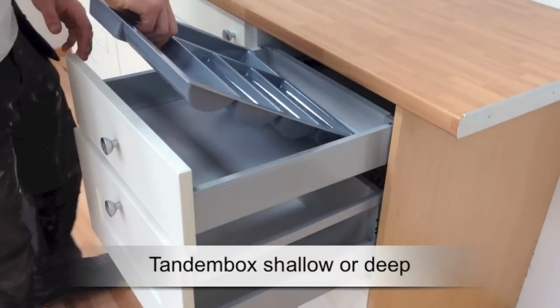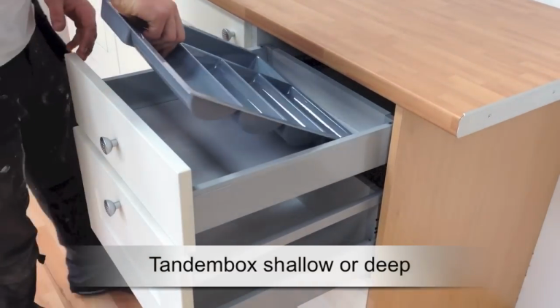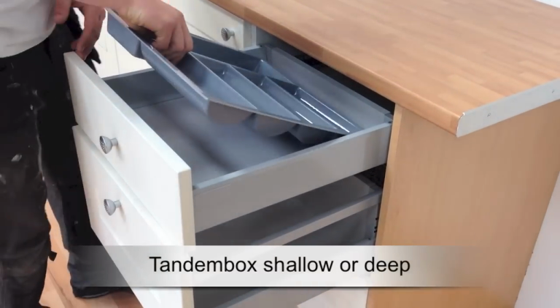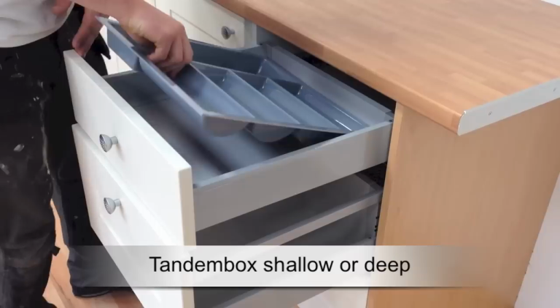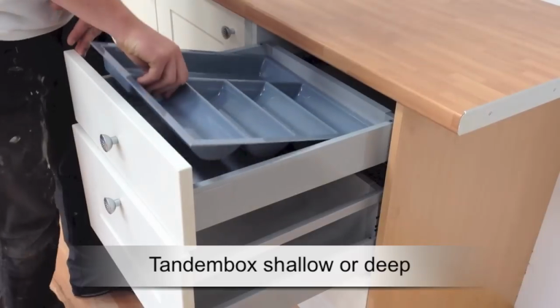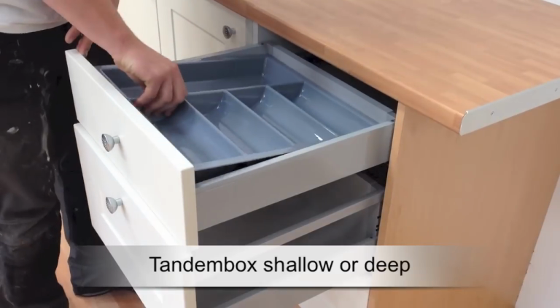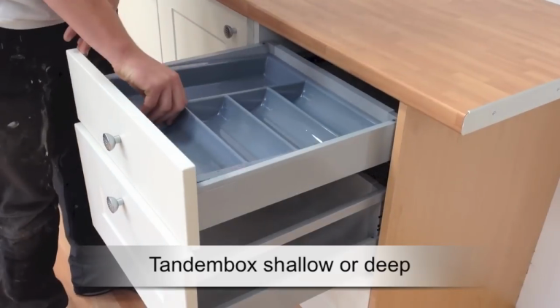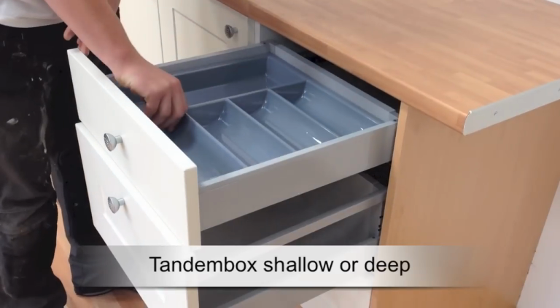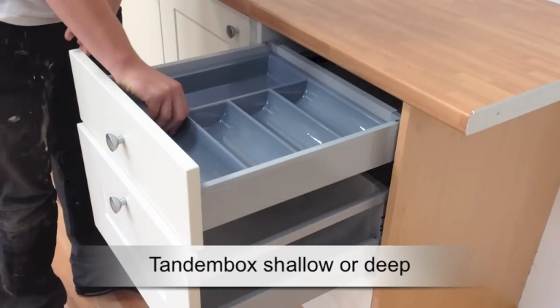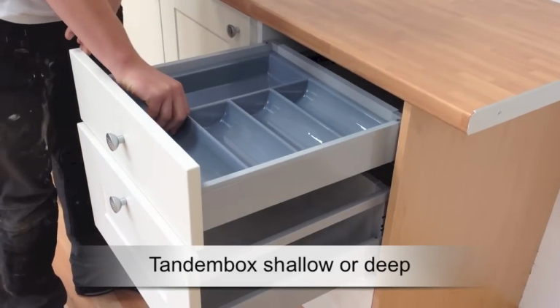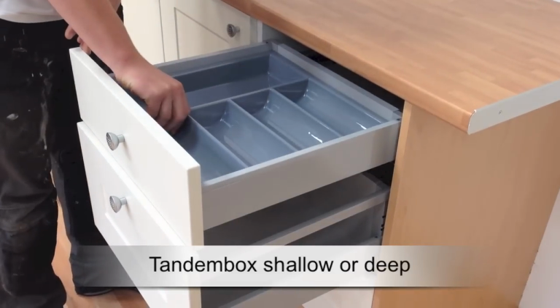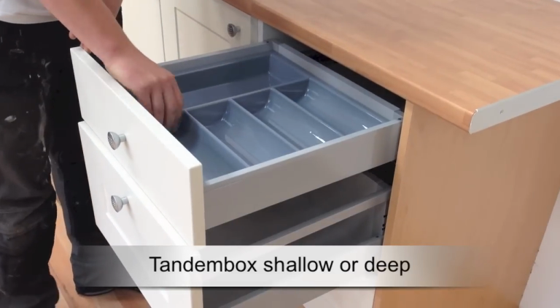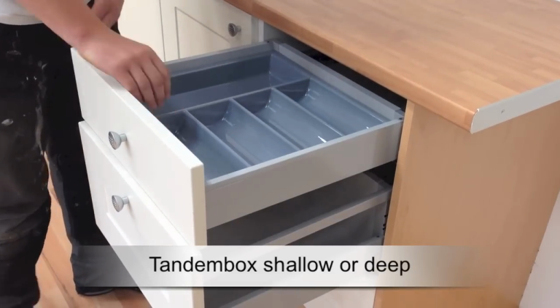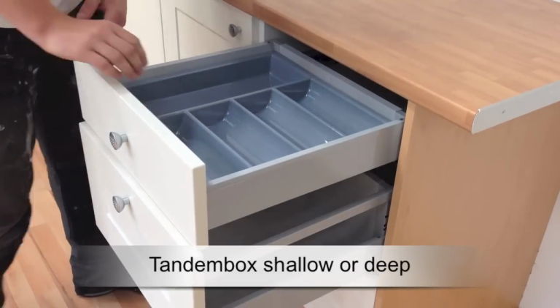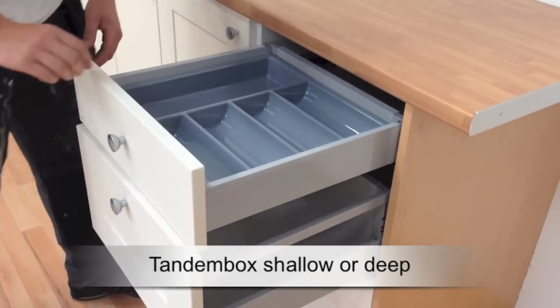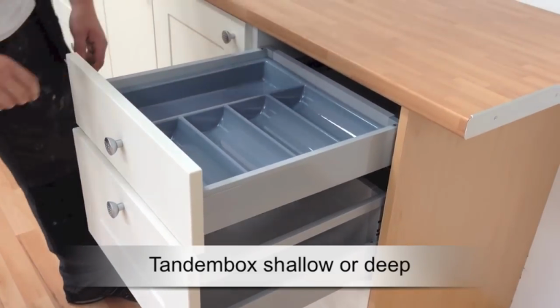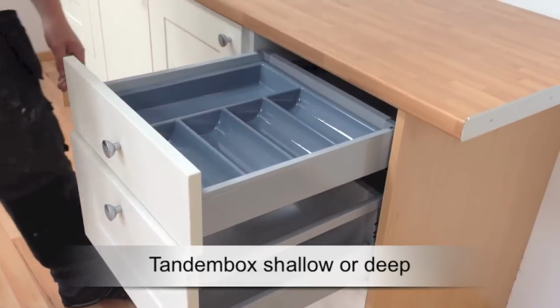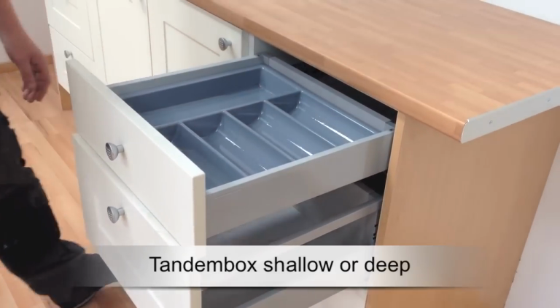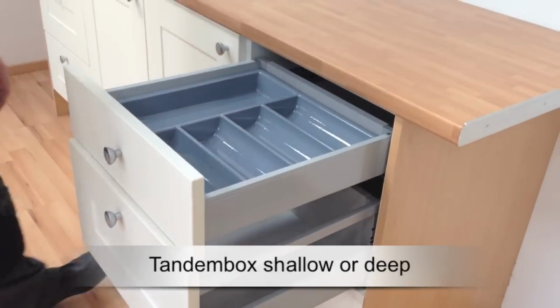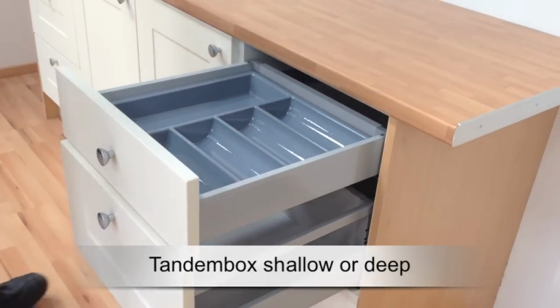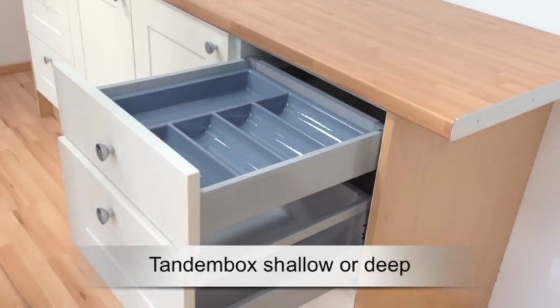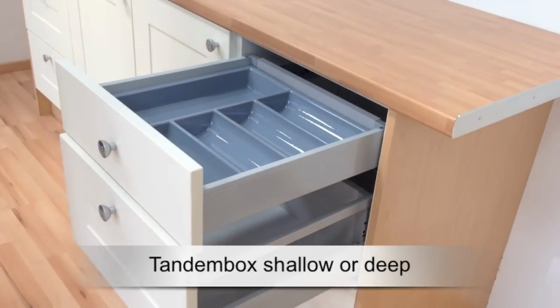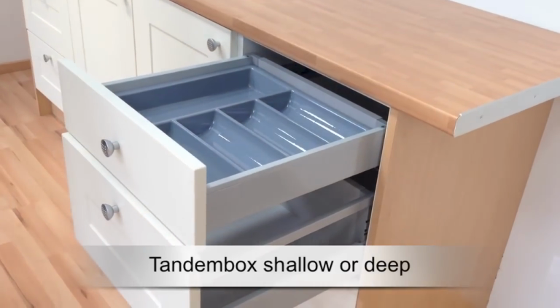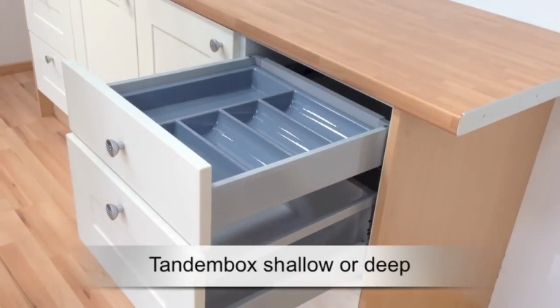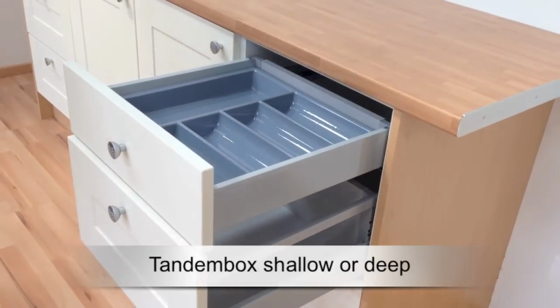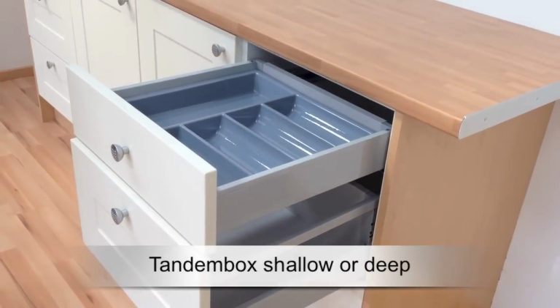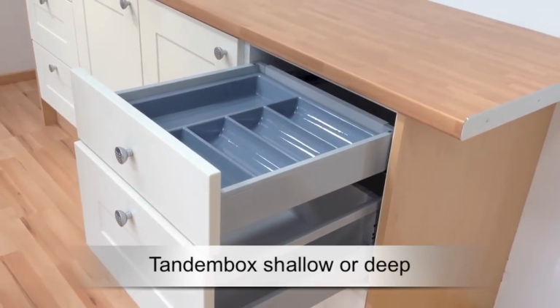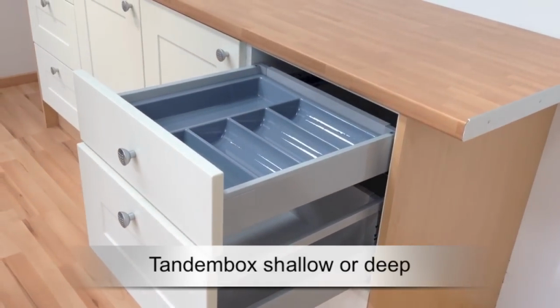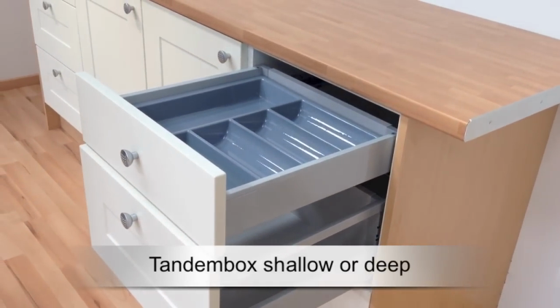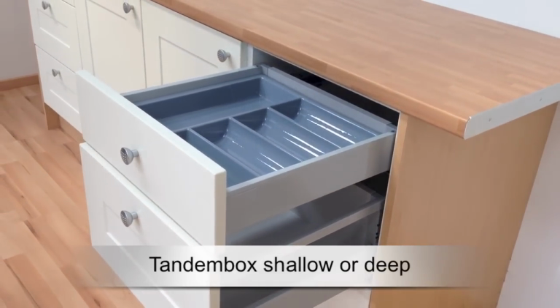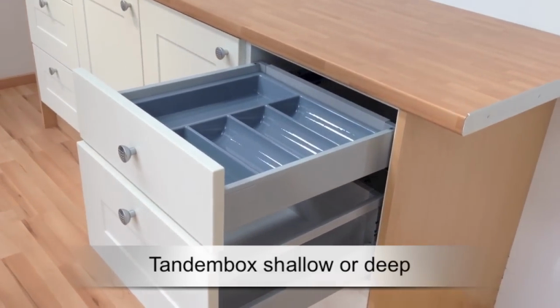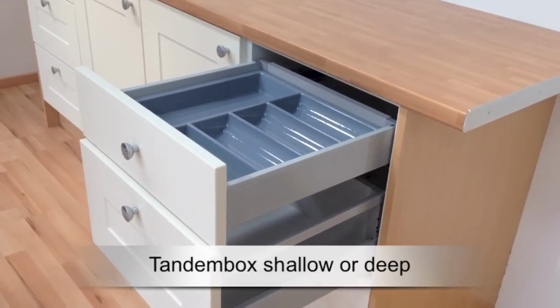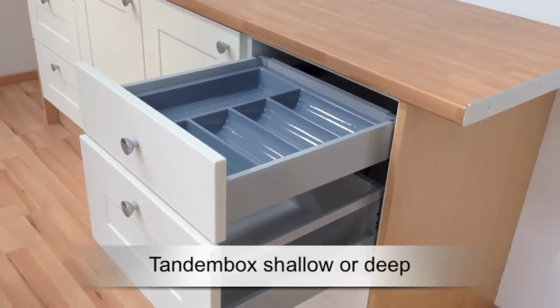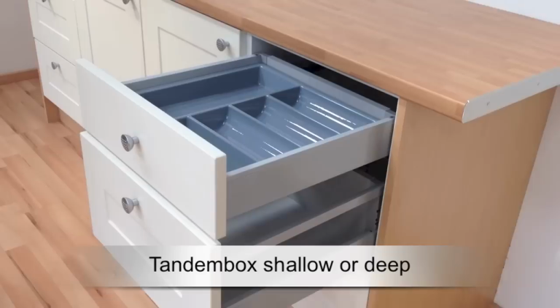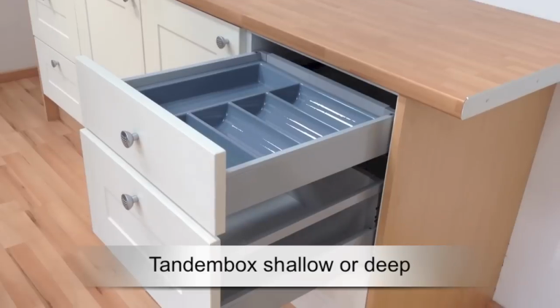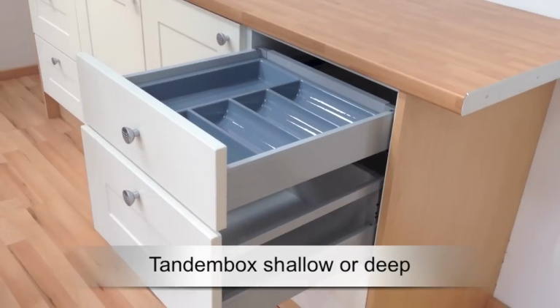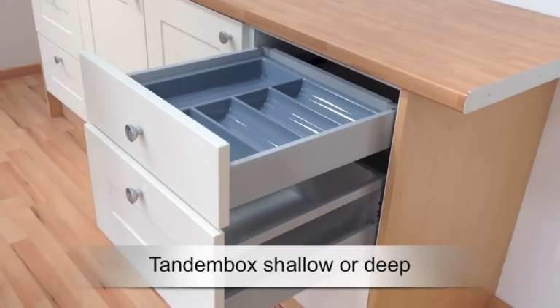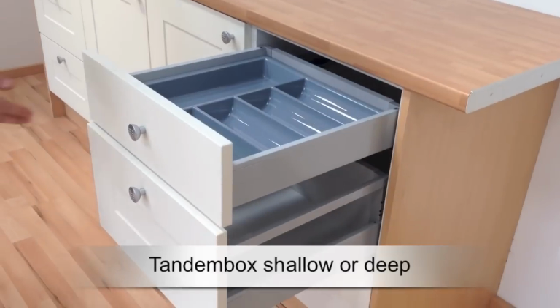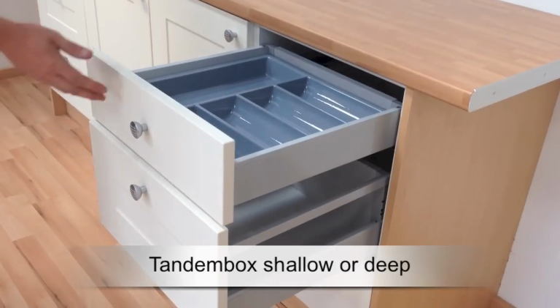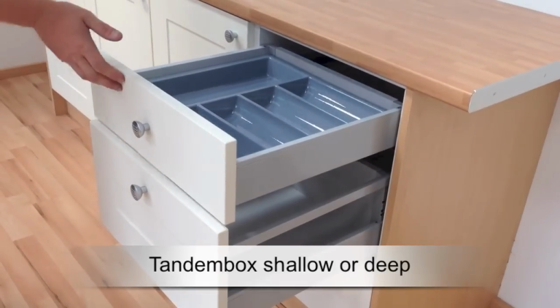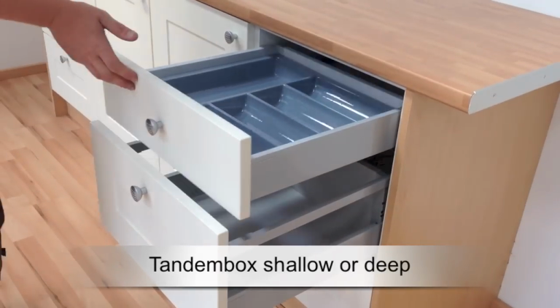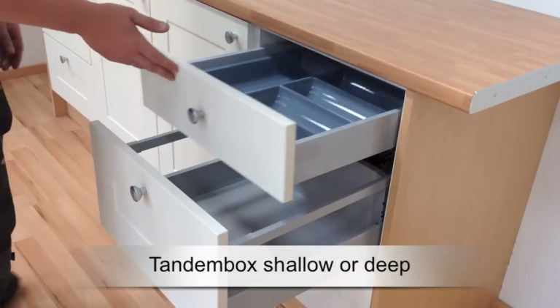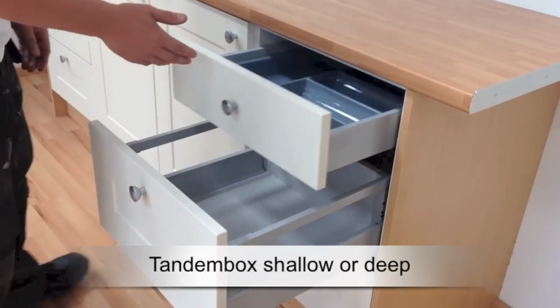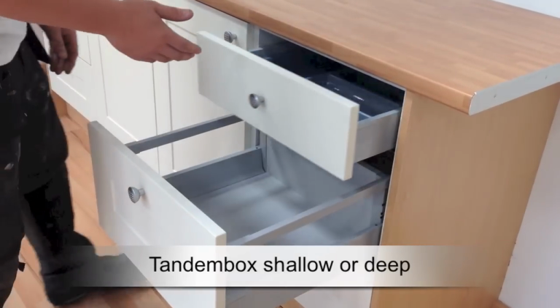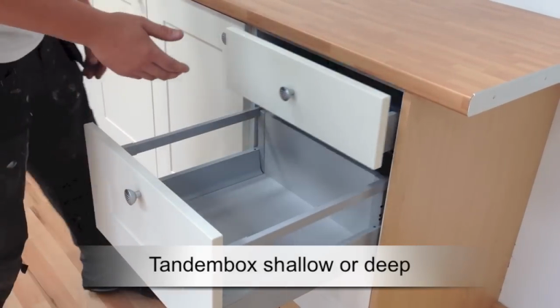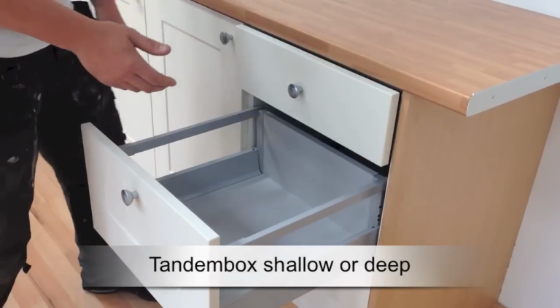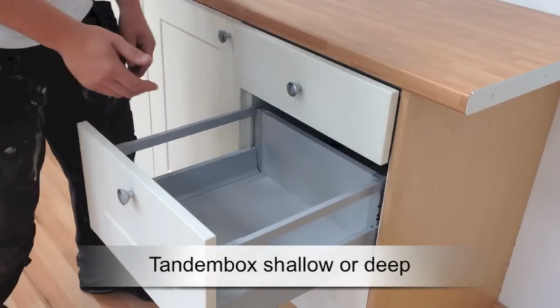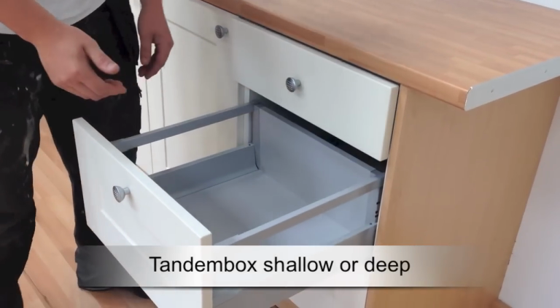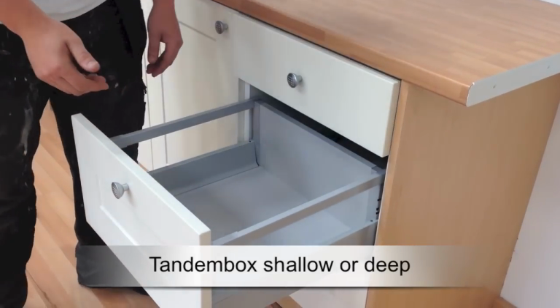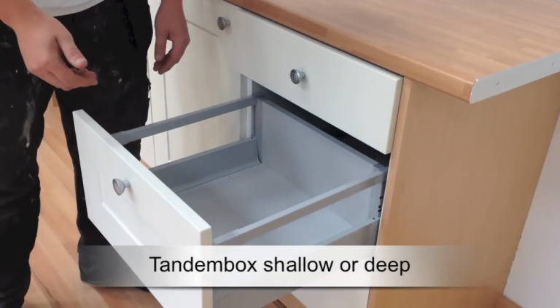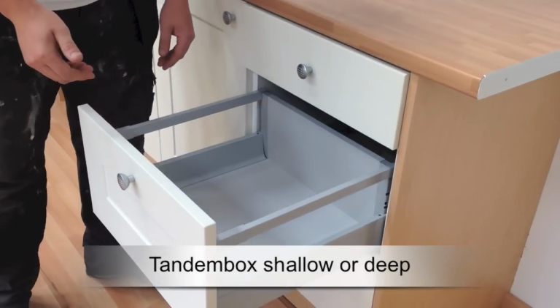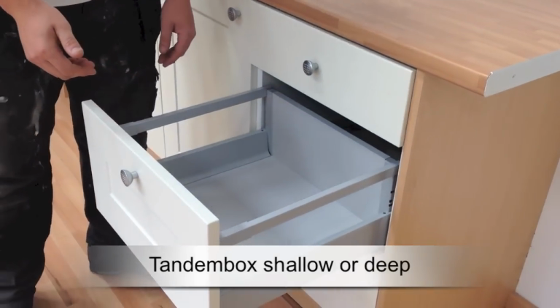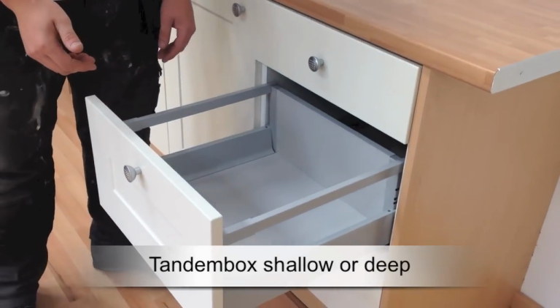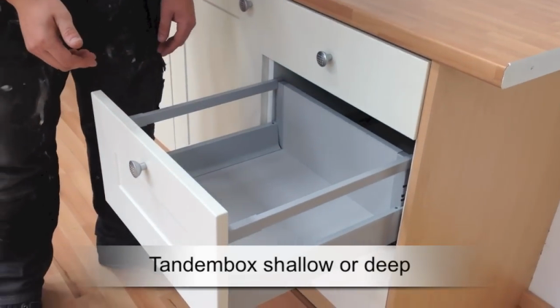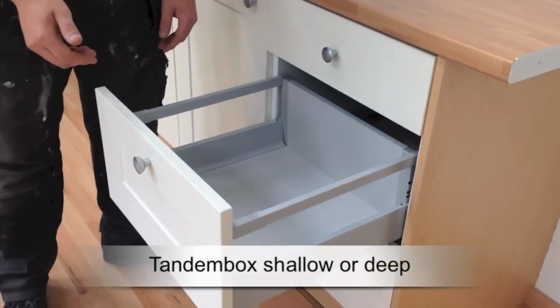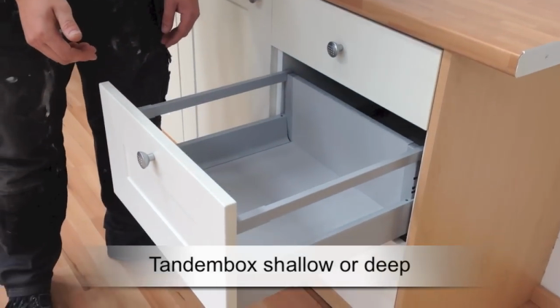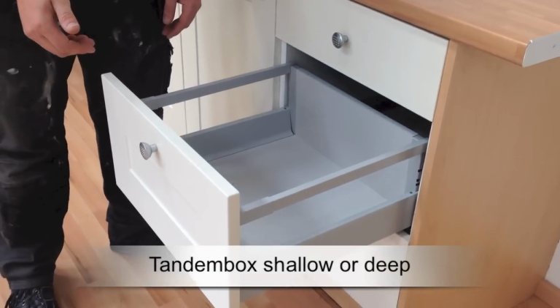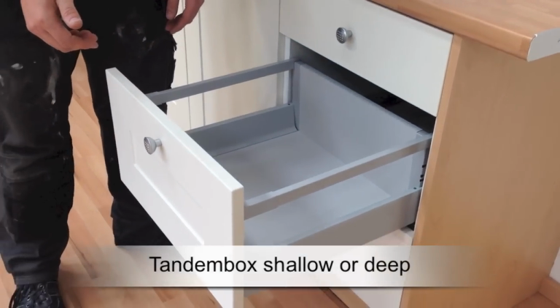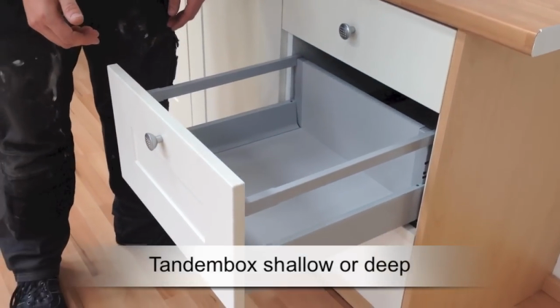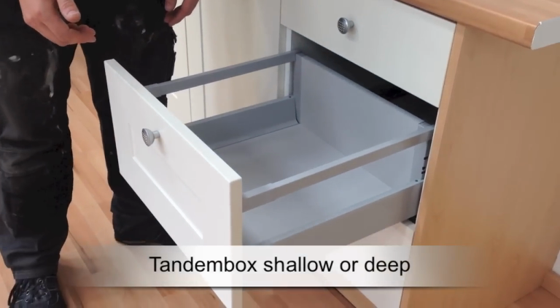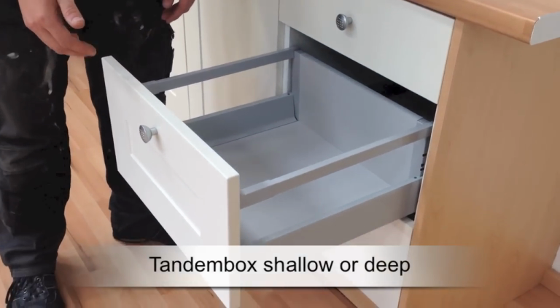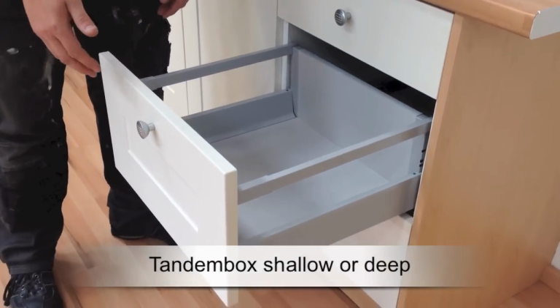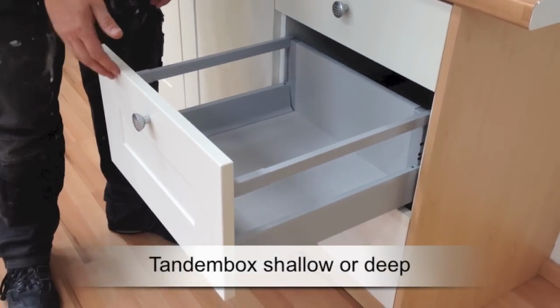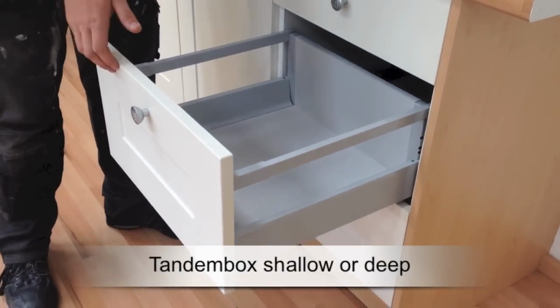For most Tandem Box sizes there is the option to add a plastic cutlery tray, which is a perfect fit in the shallow drawer.